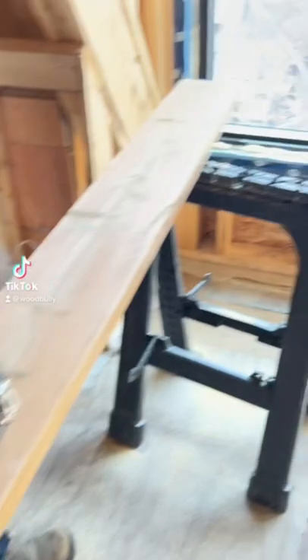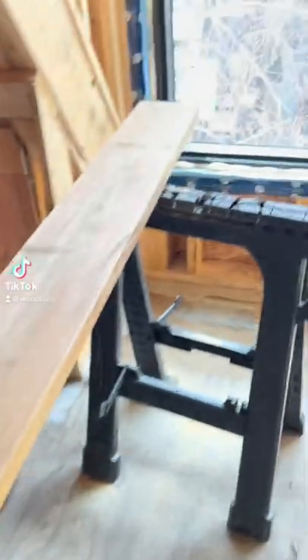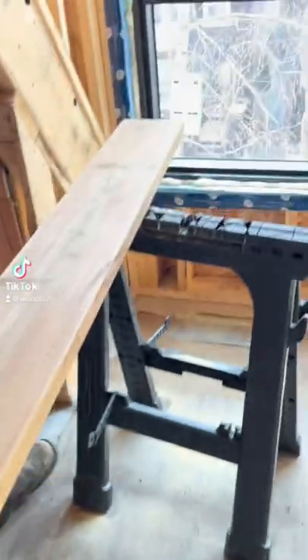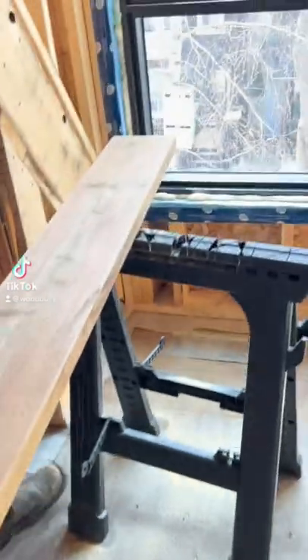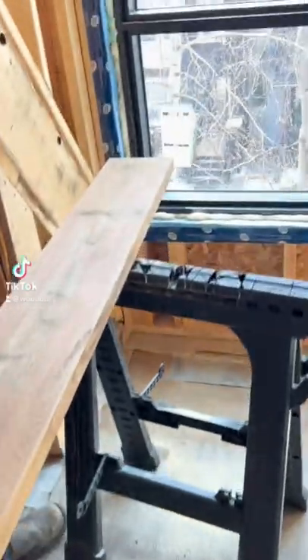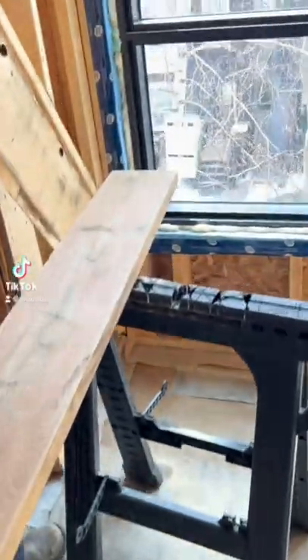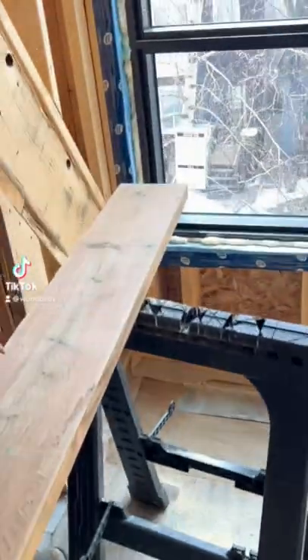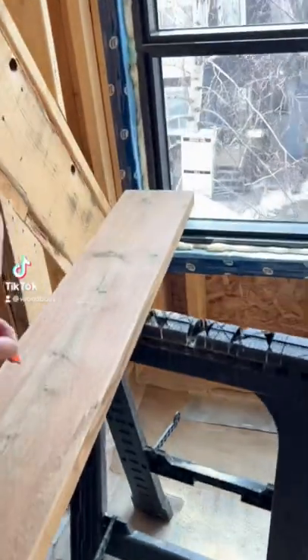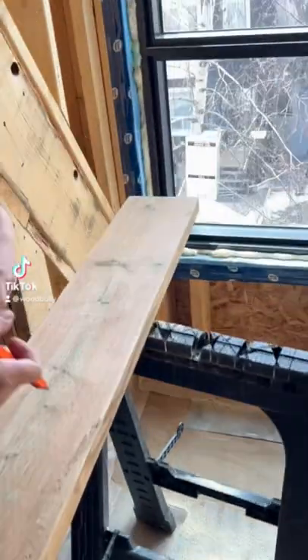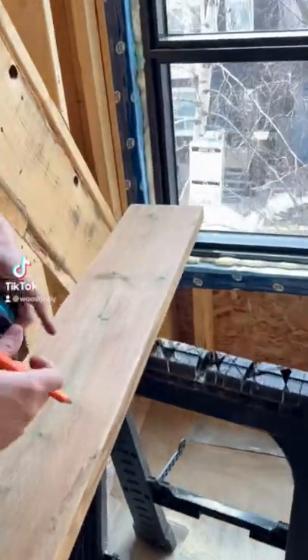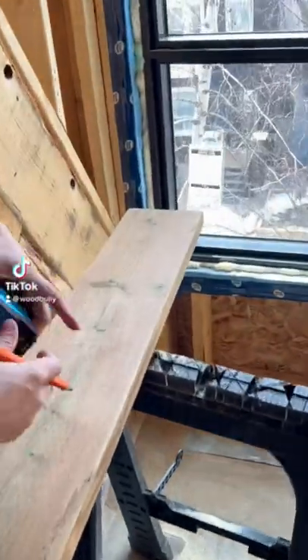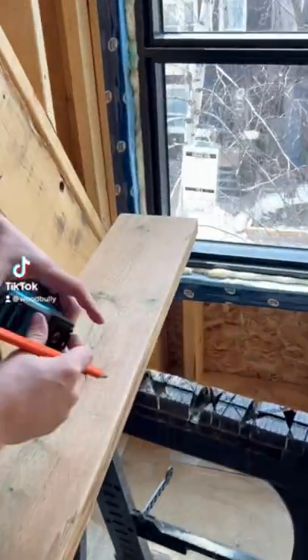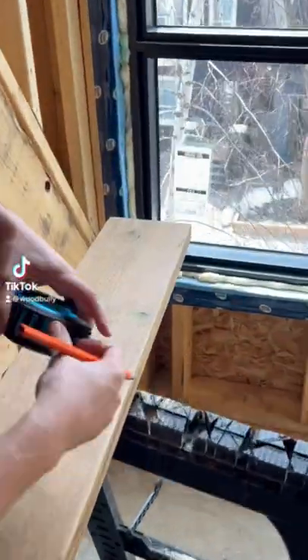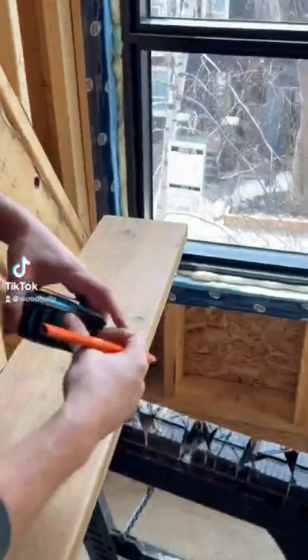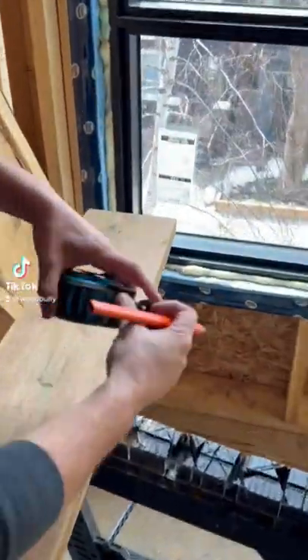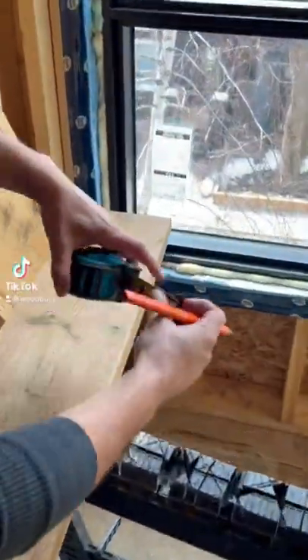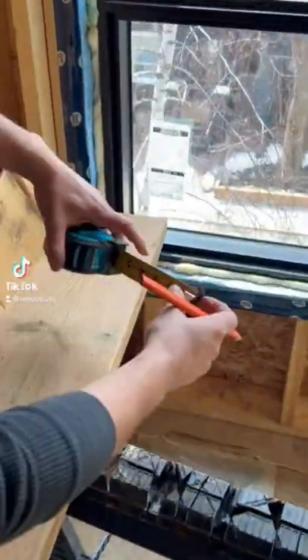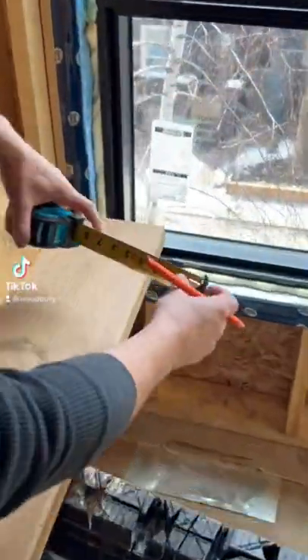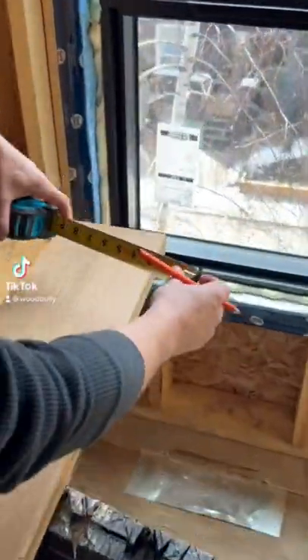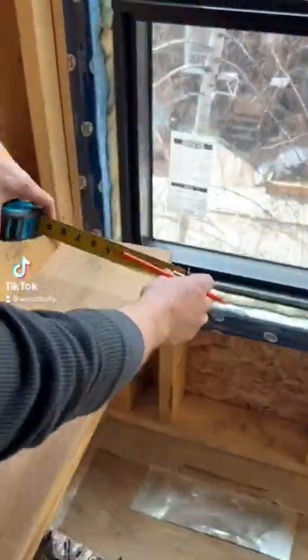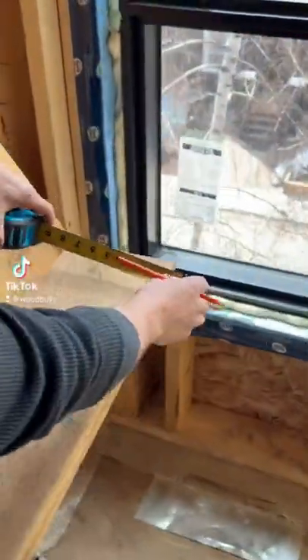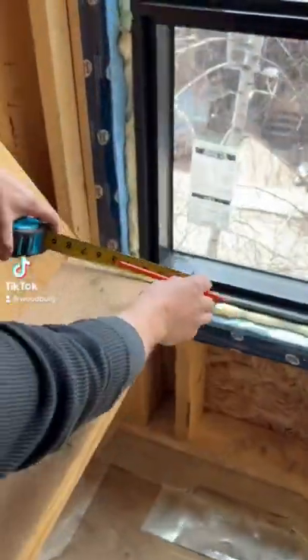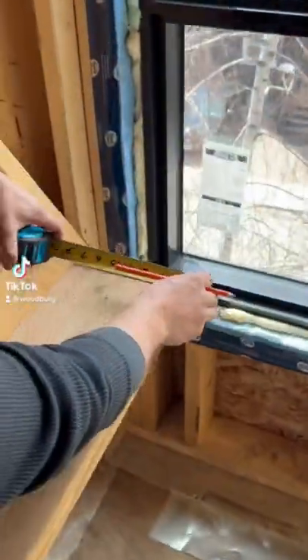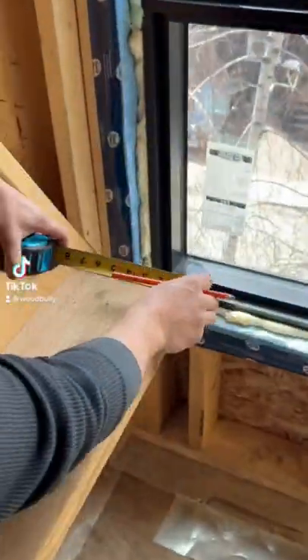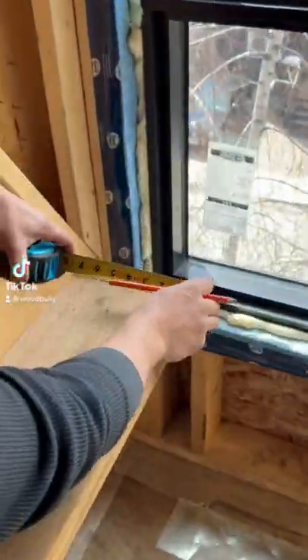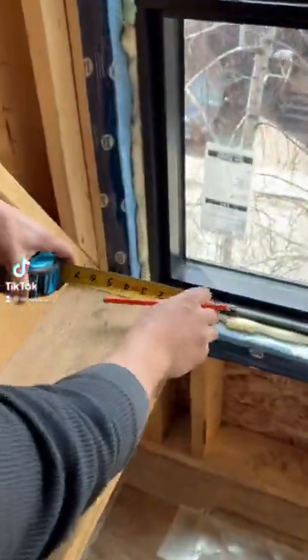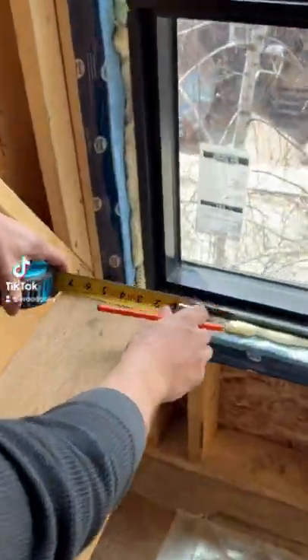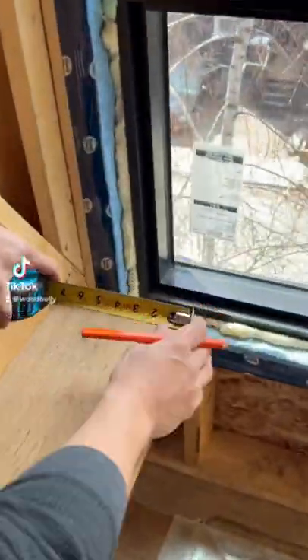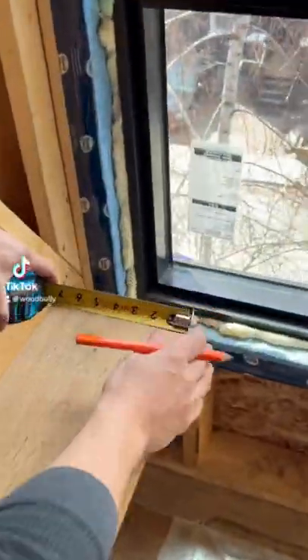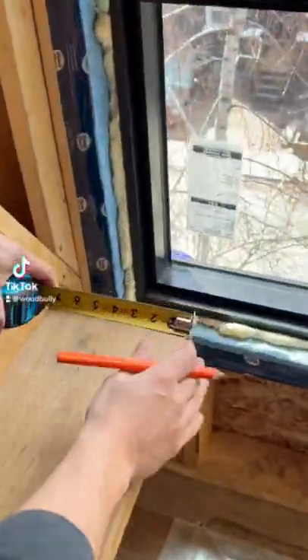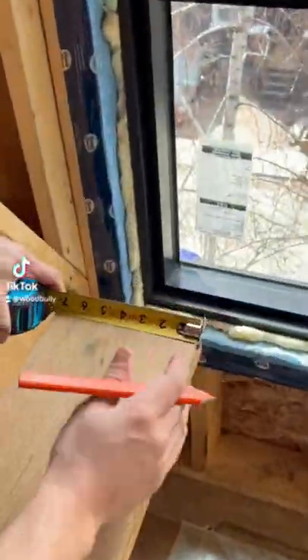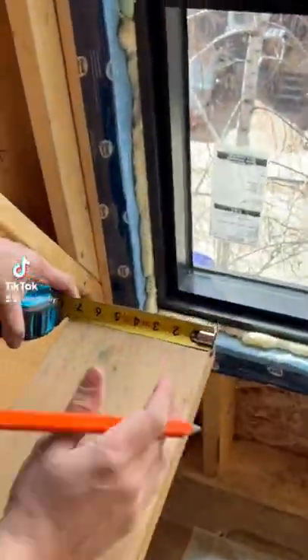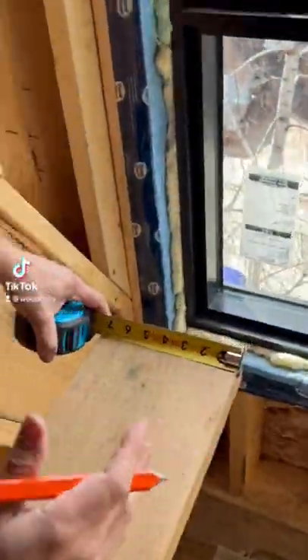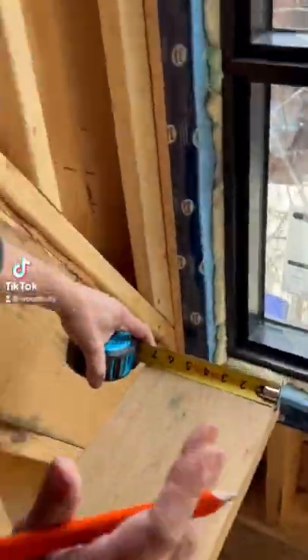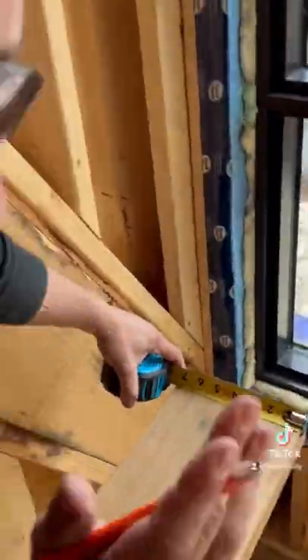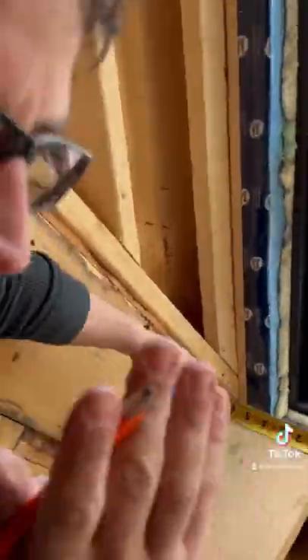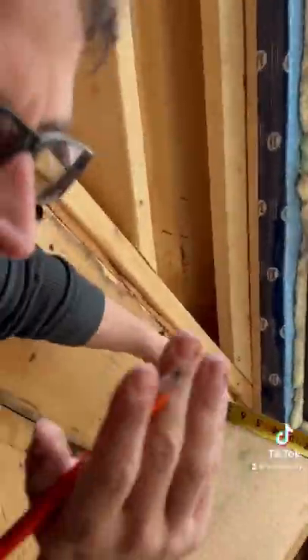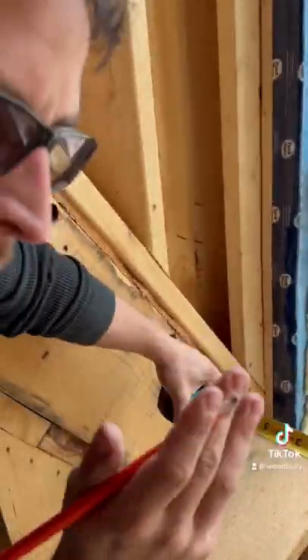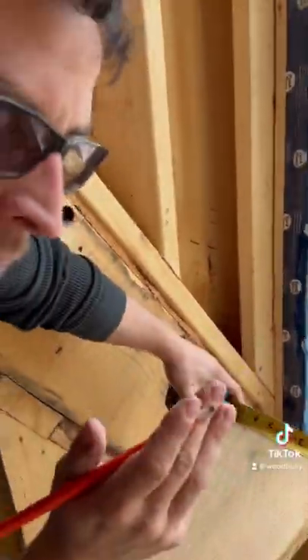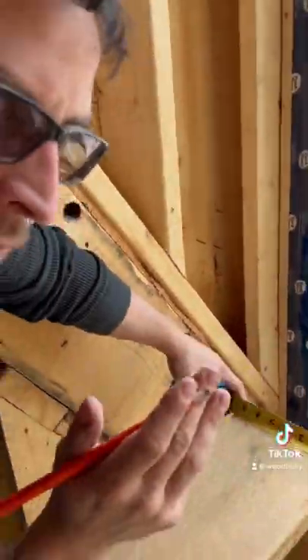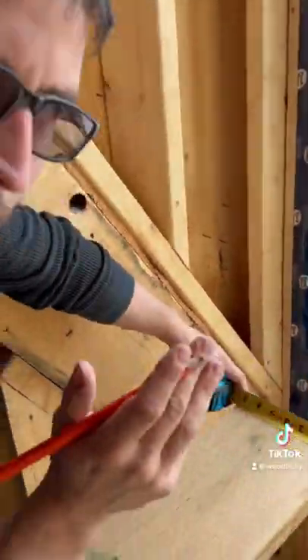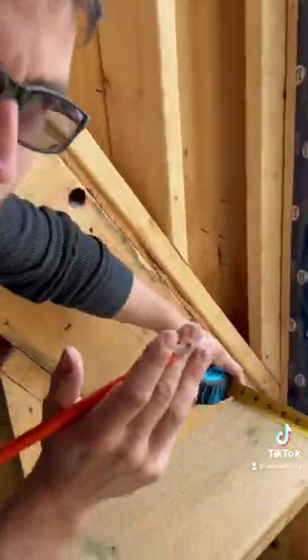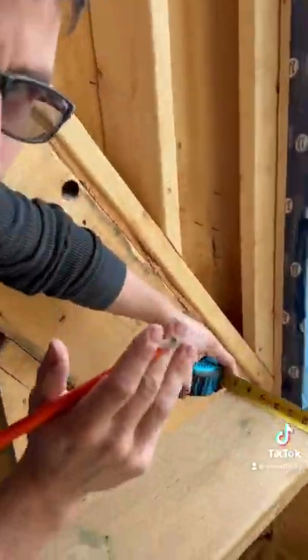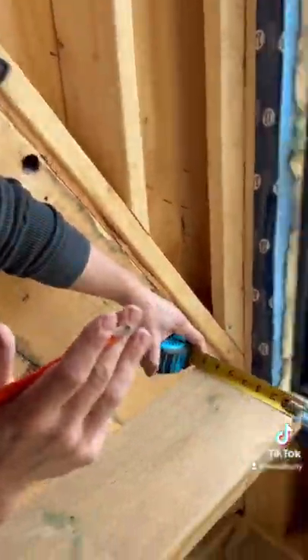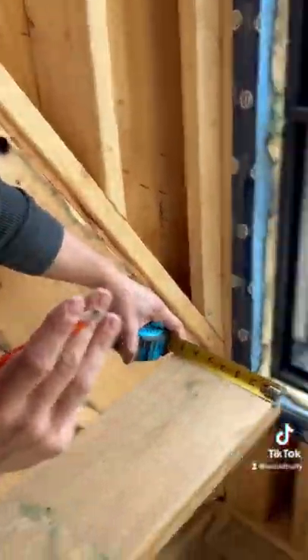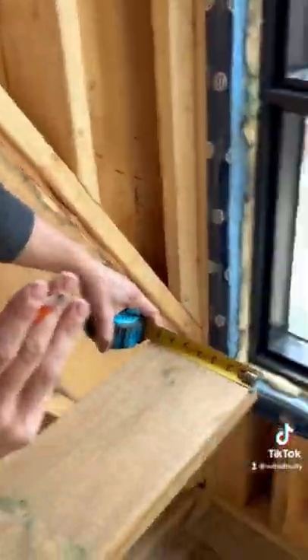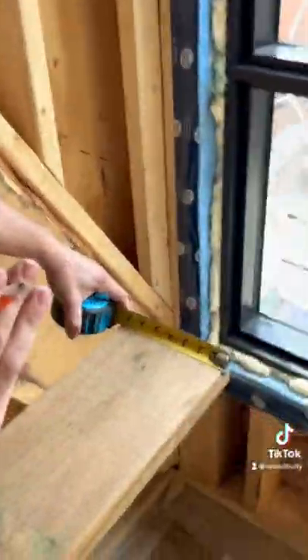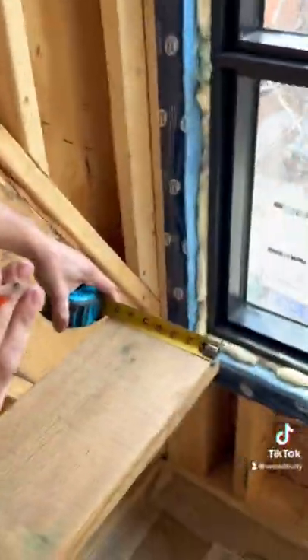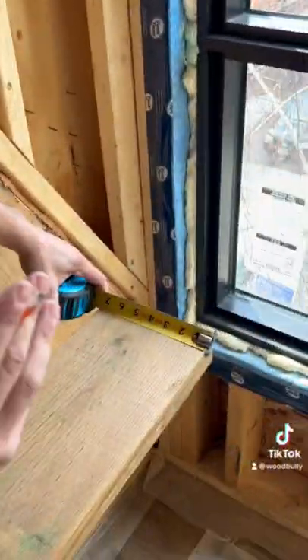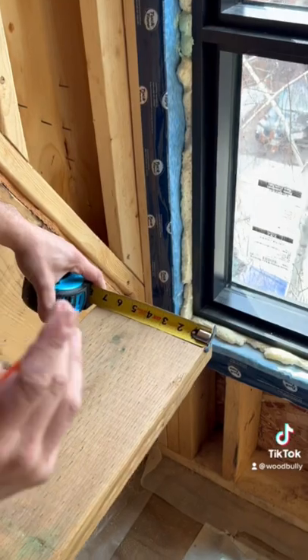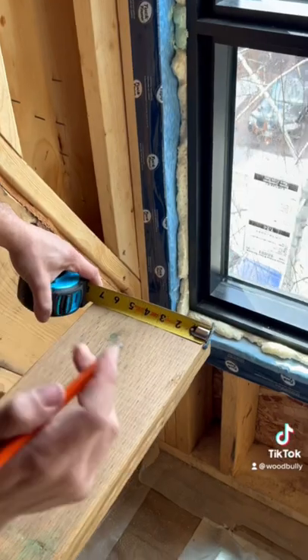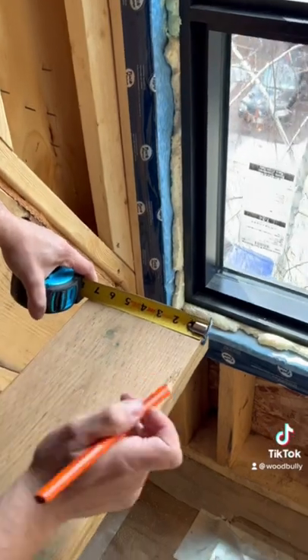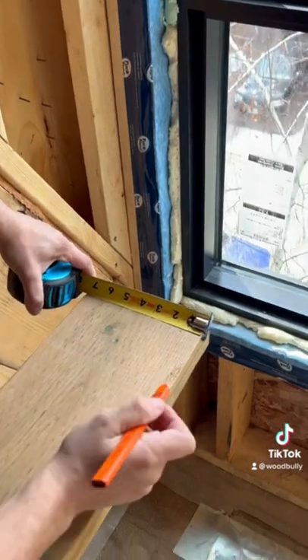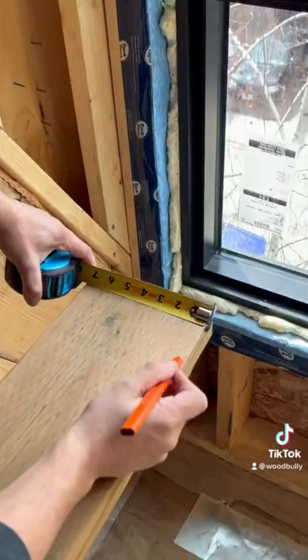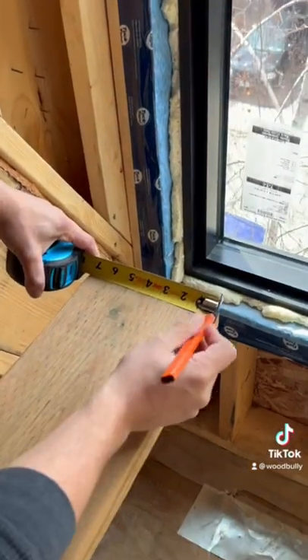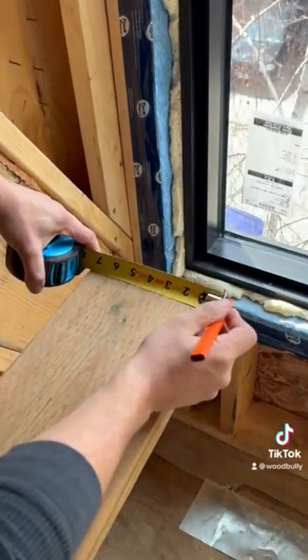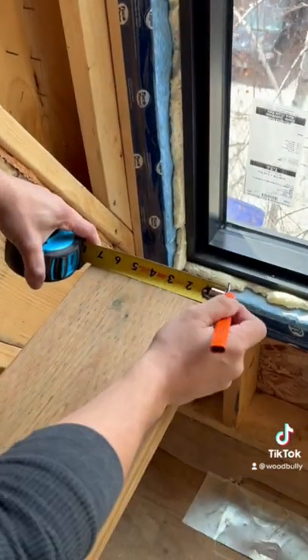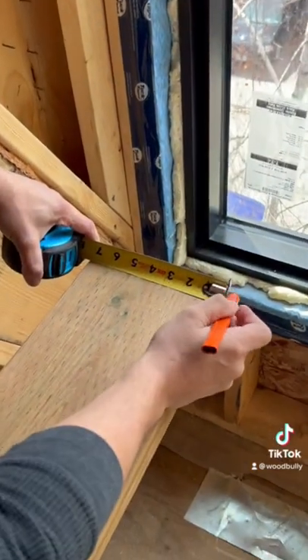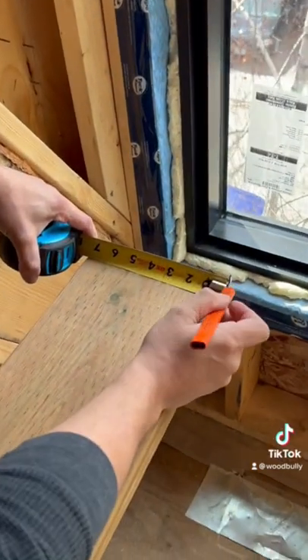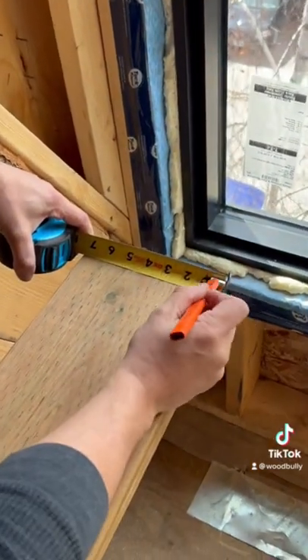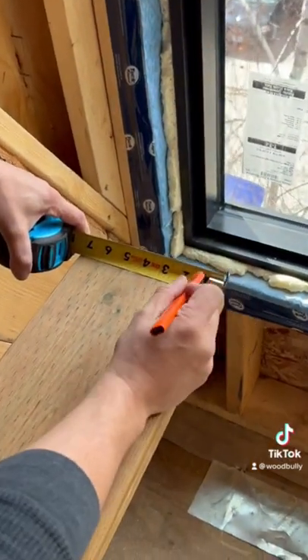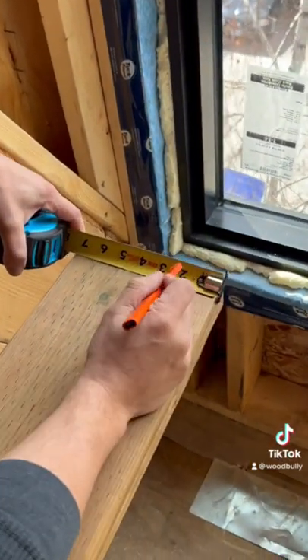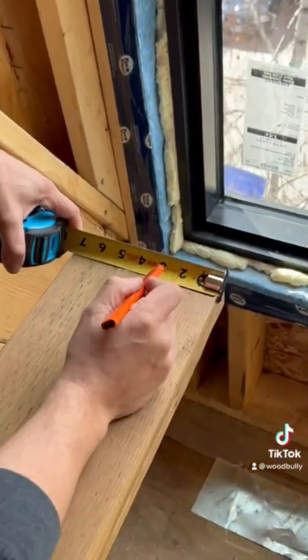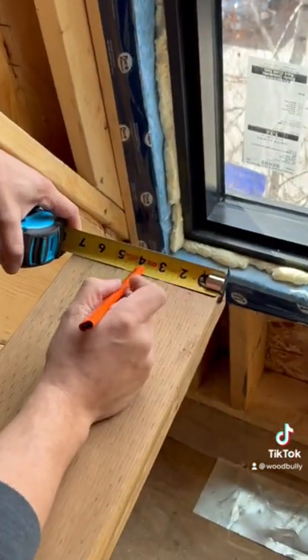Okay, so we know we need 5 and 13 sixteenths. So for the people who don't know how to use measuring tapes, here's a quick rundown.